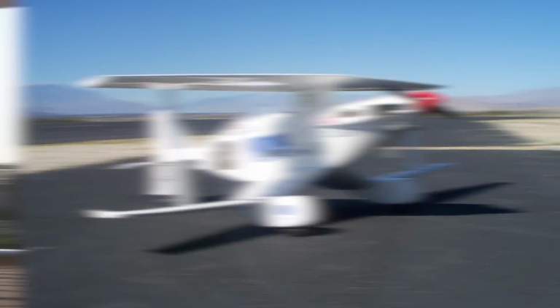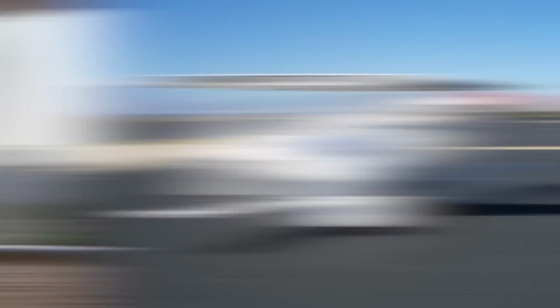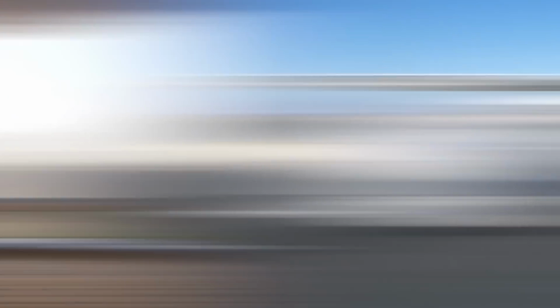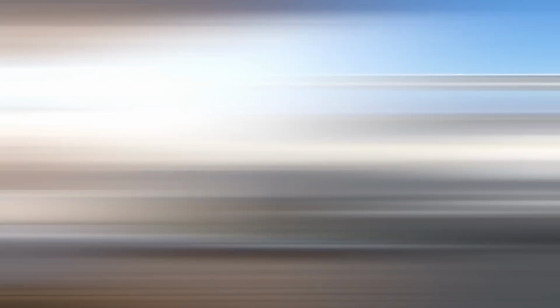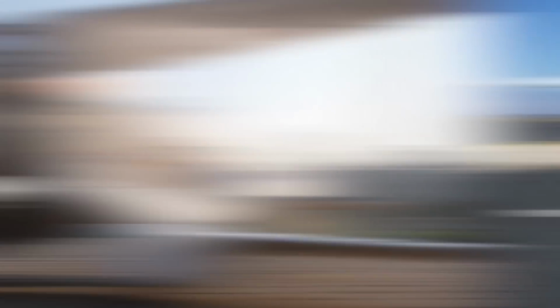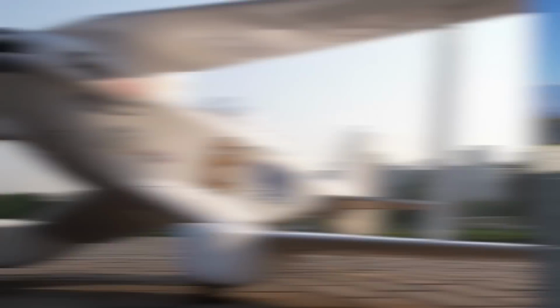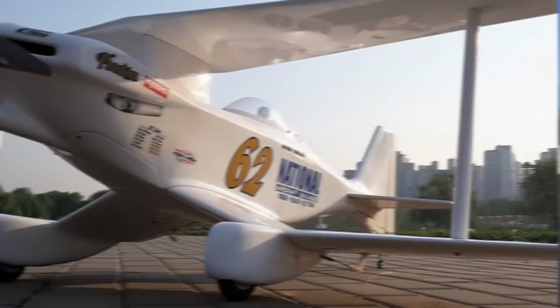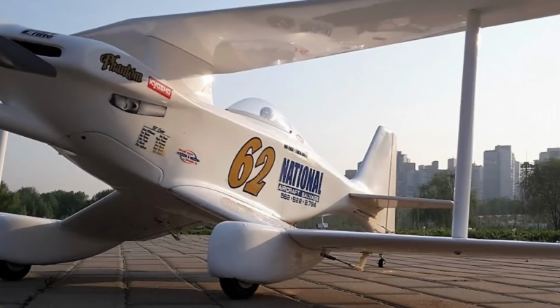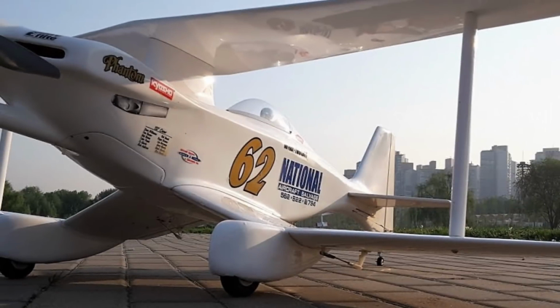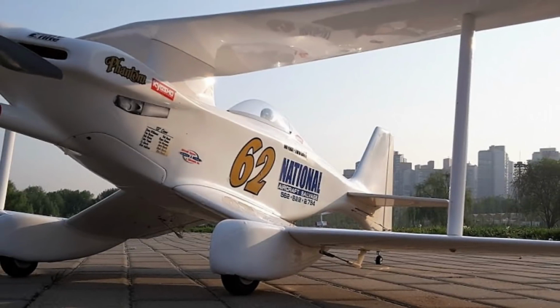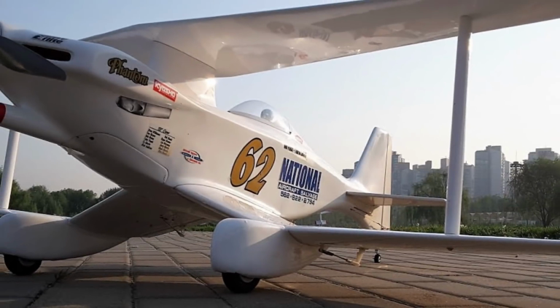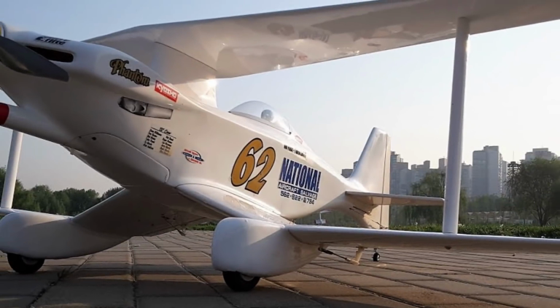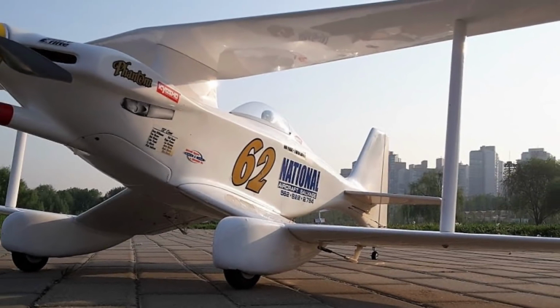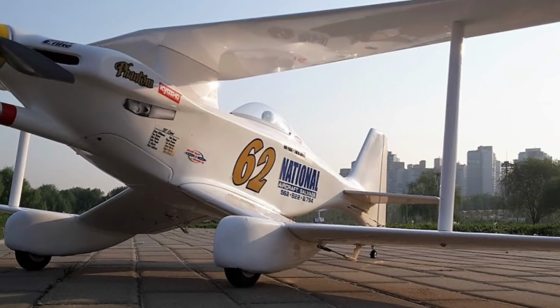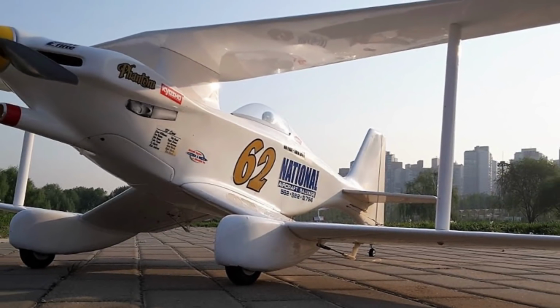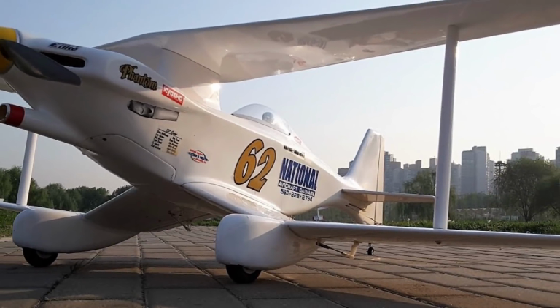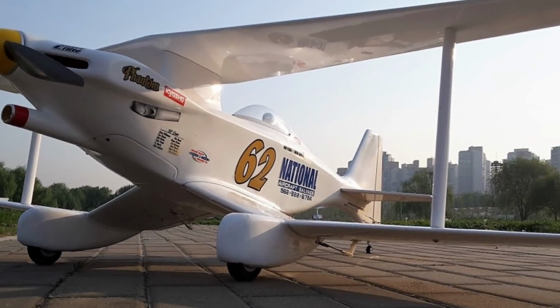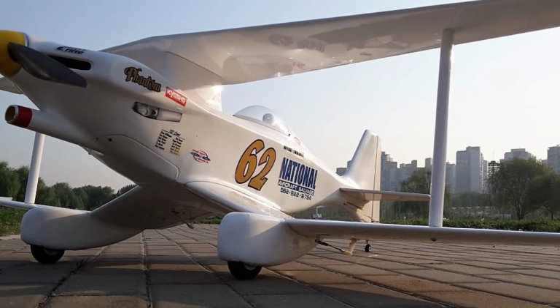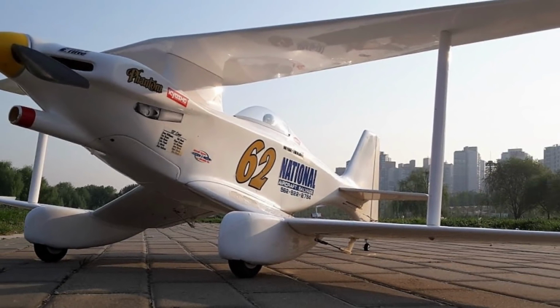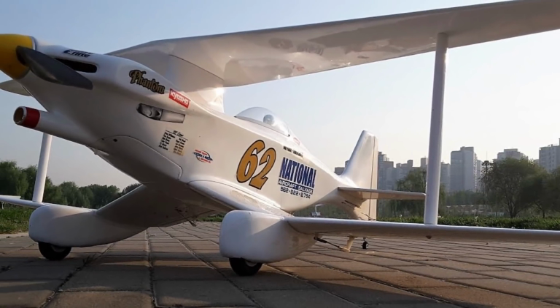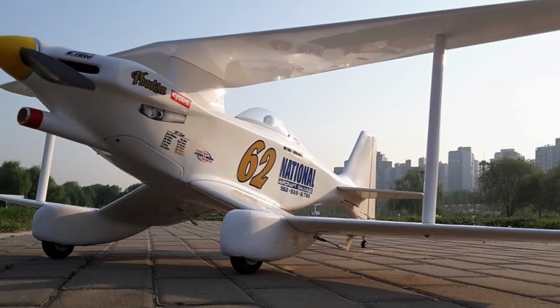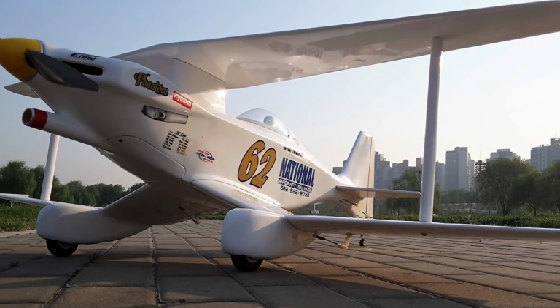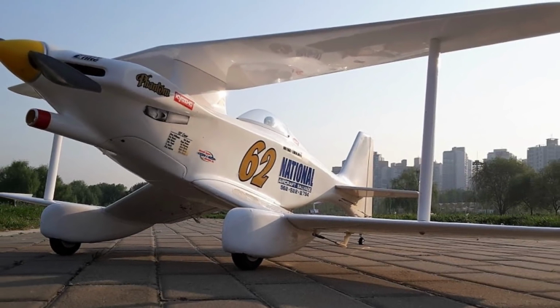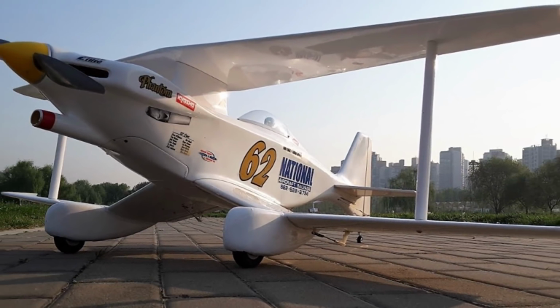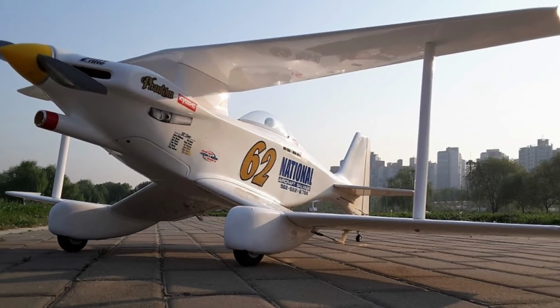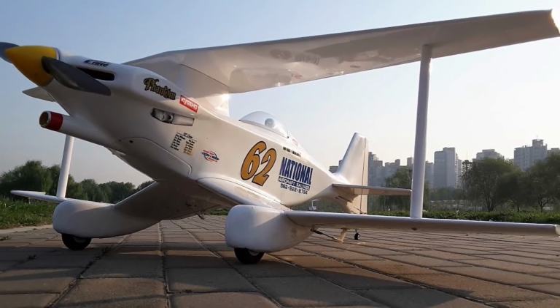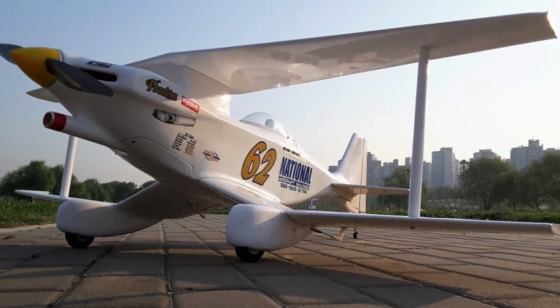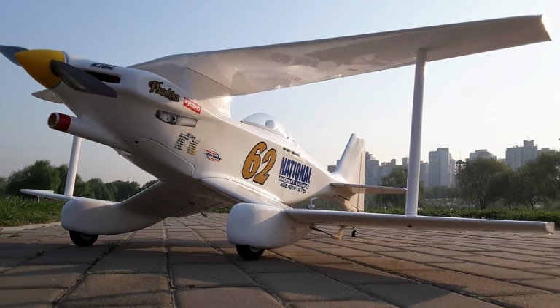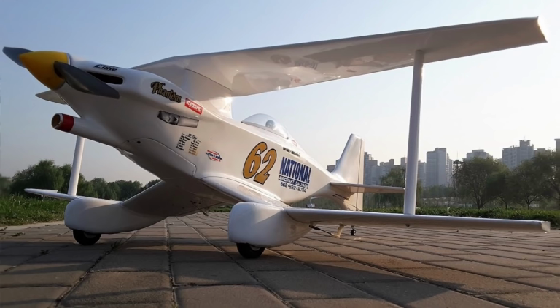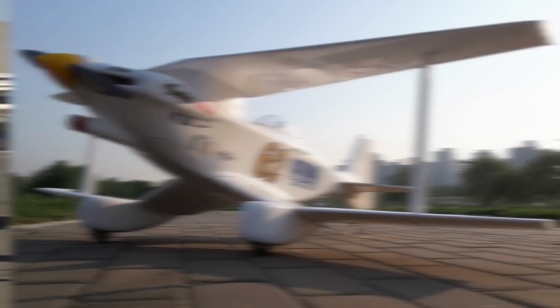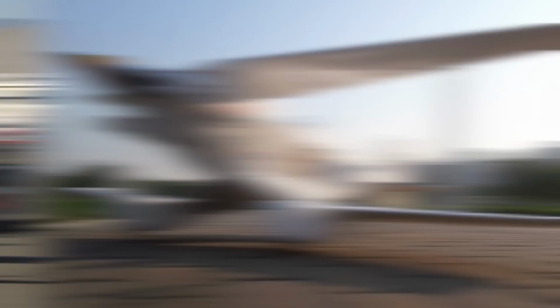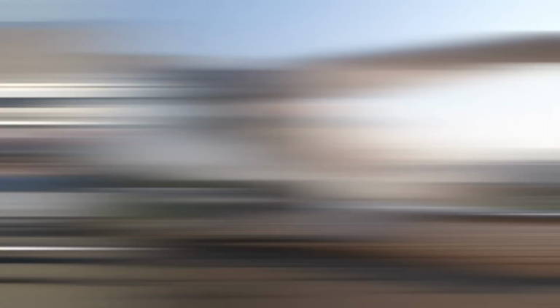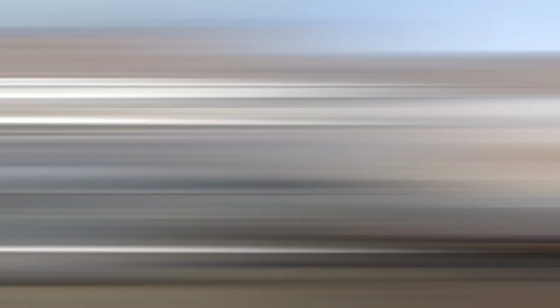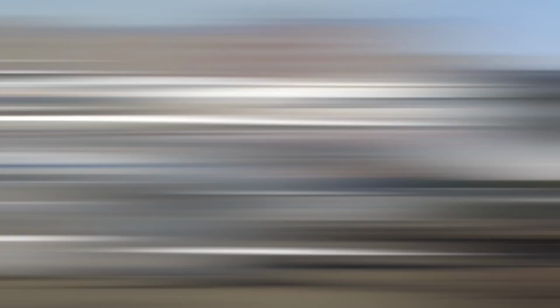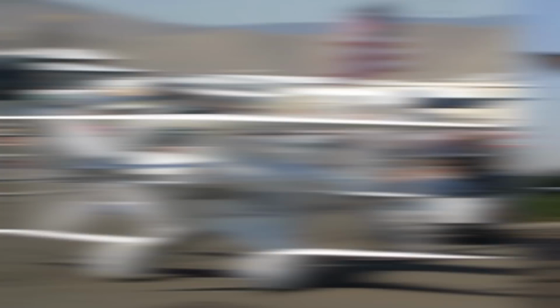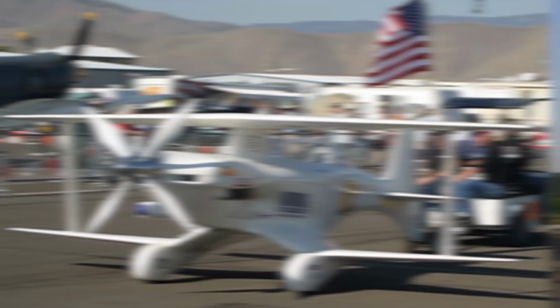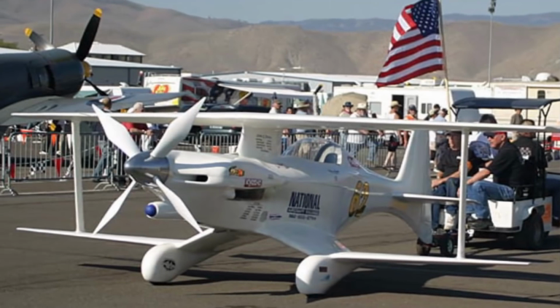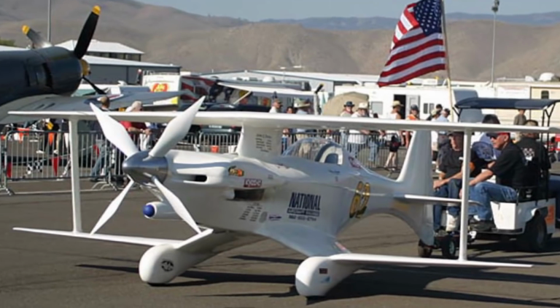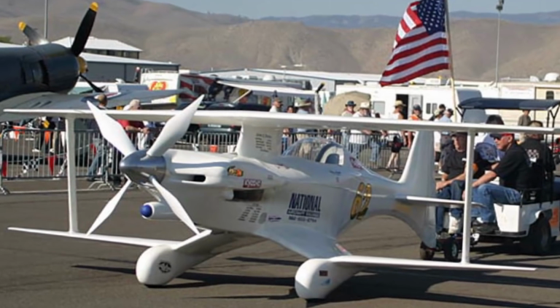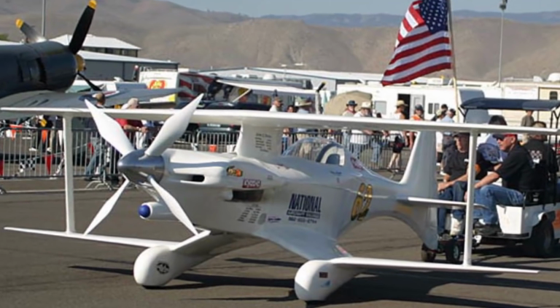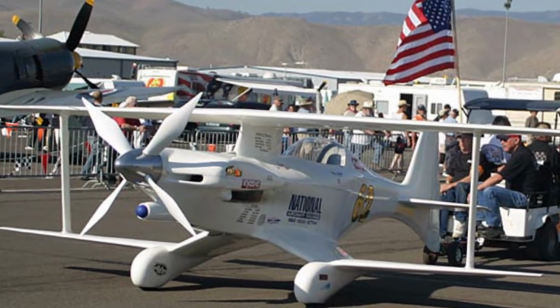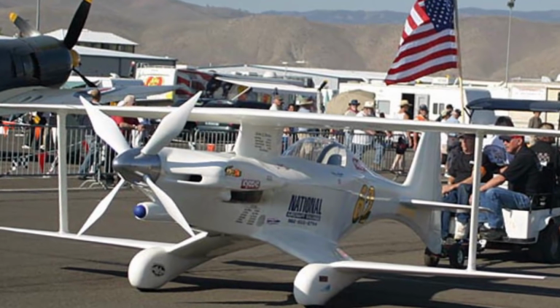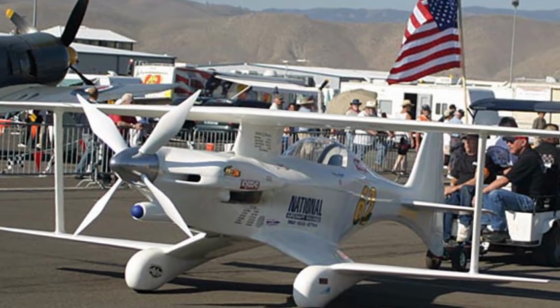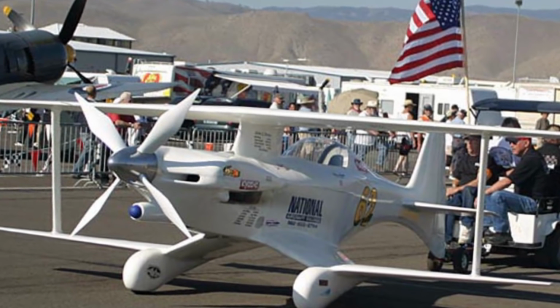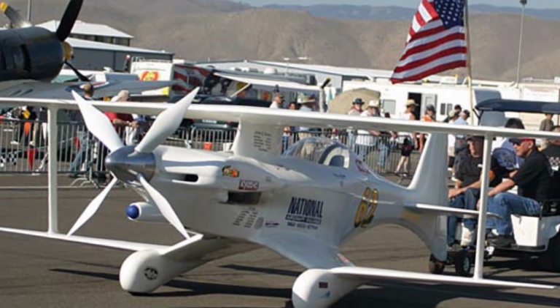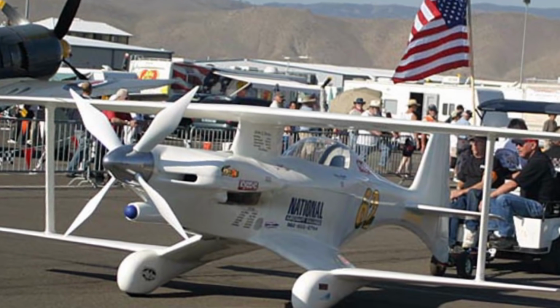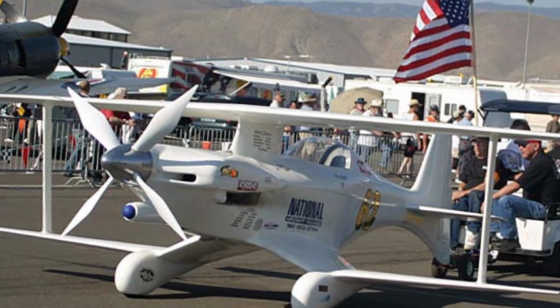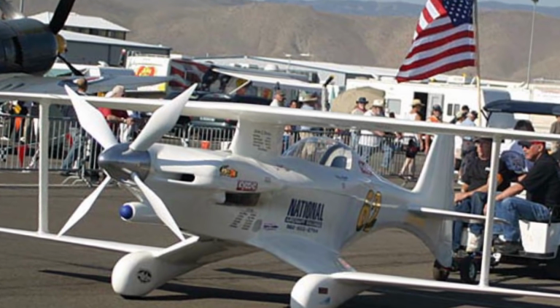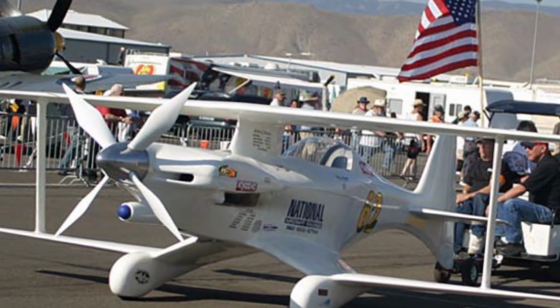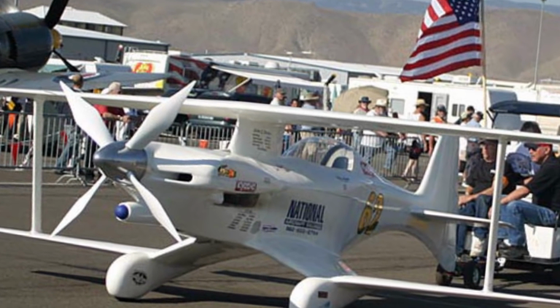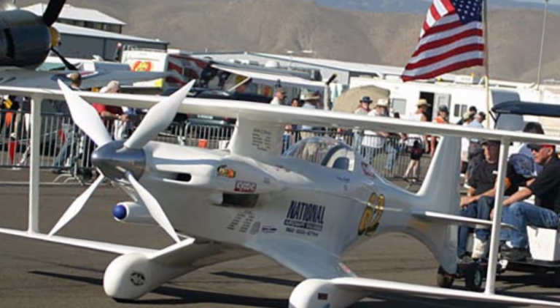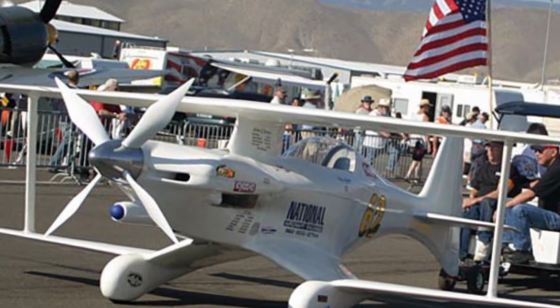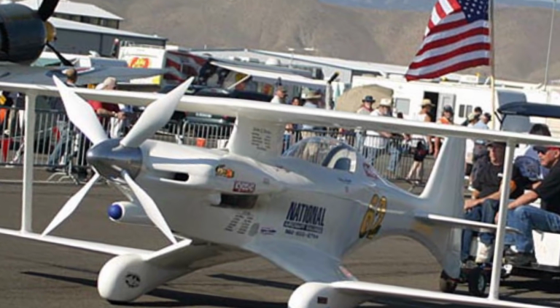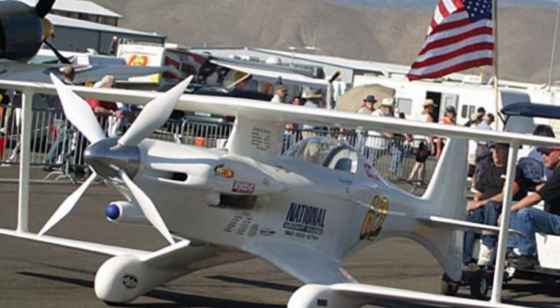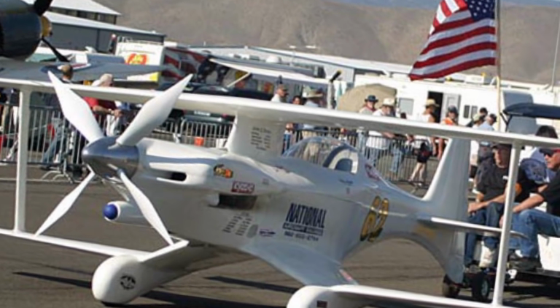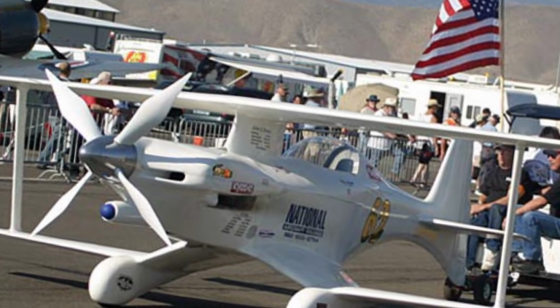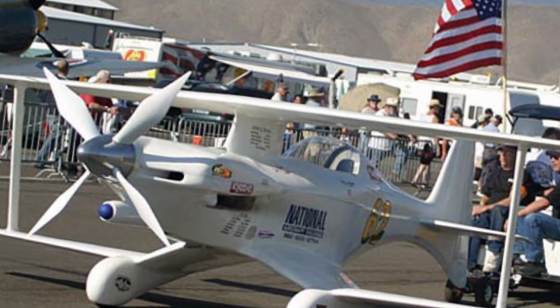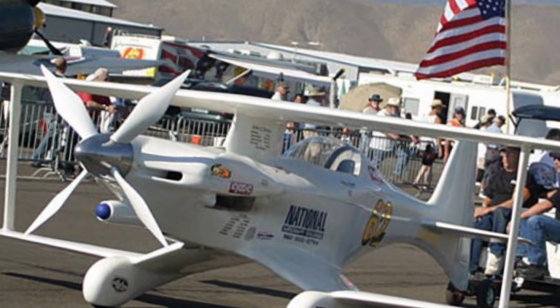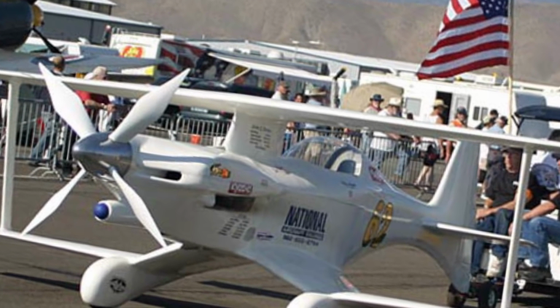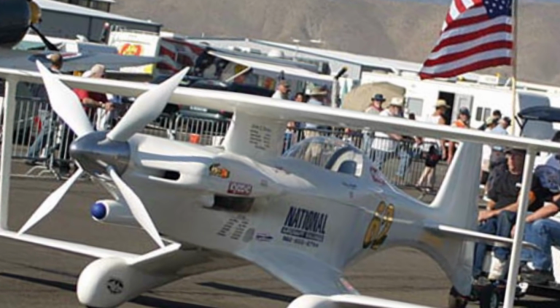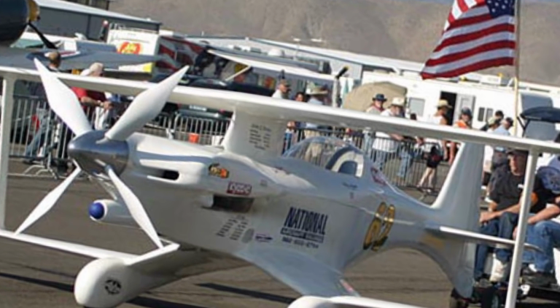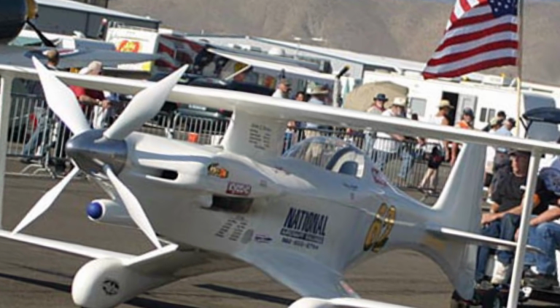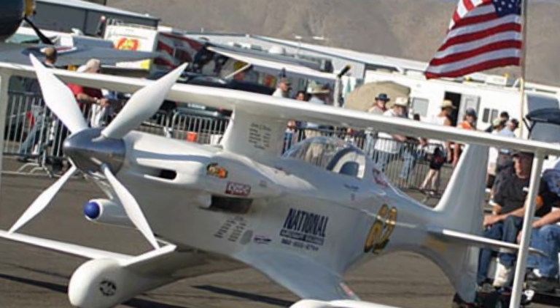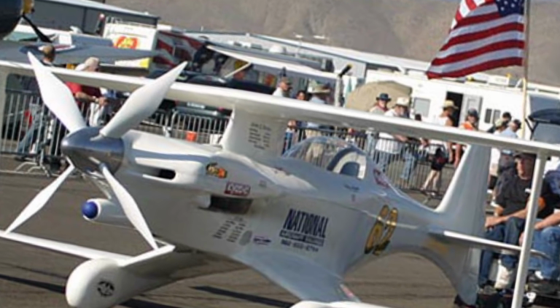With a wingspan of about 10 feet (3 meters), this award-winning remote-controlled plane uses various materials including fiberglass and plywood.